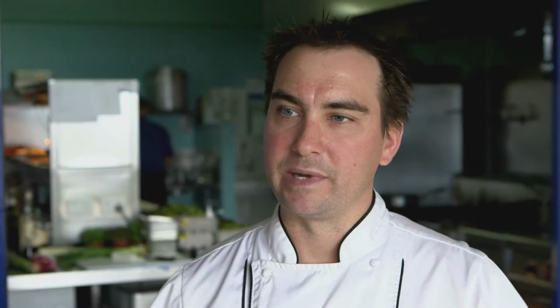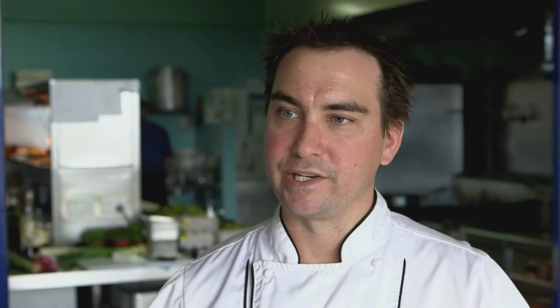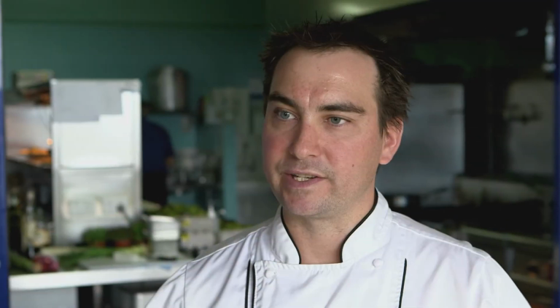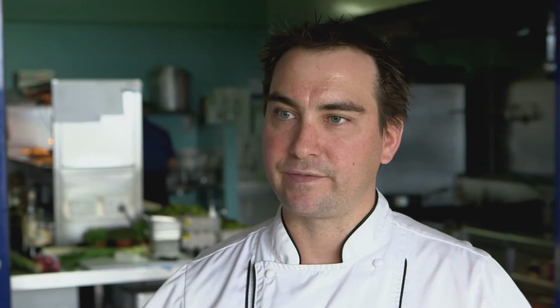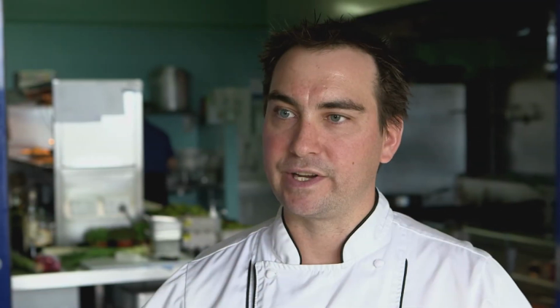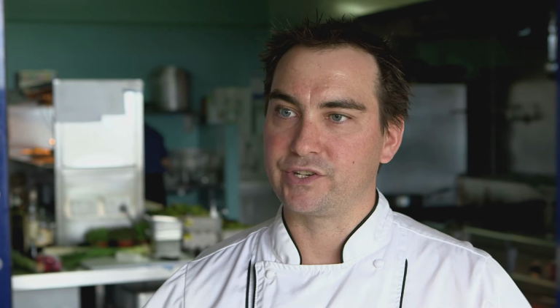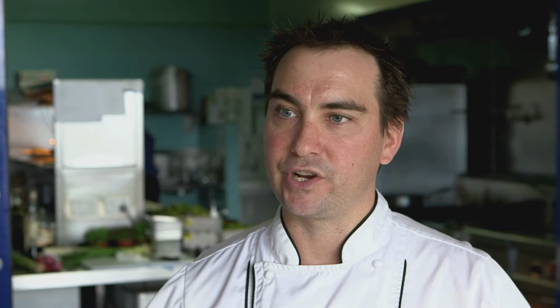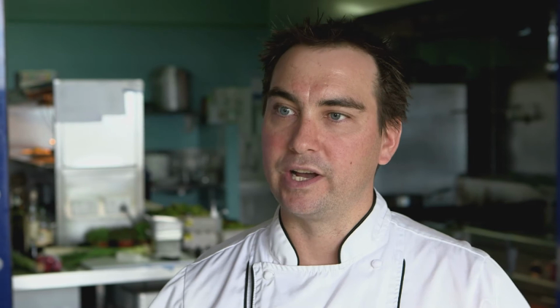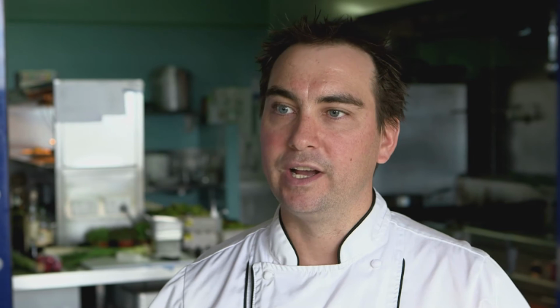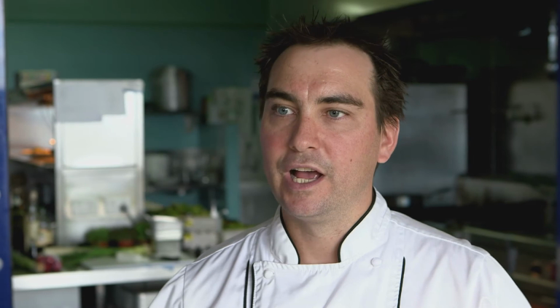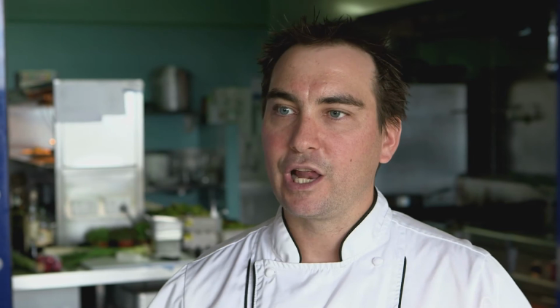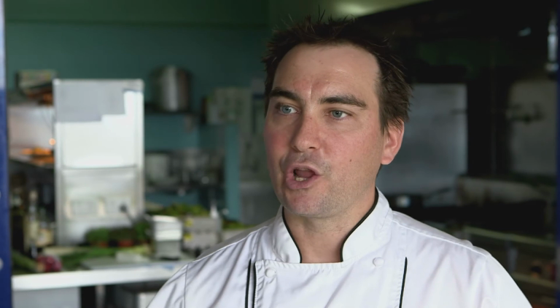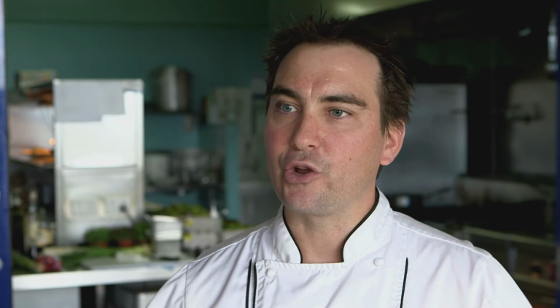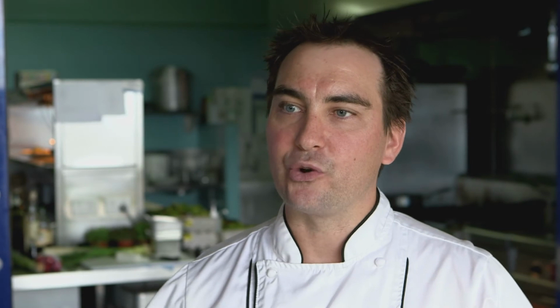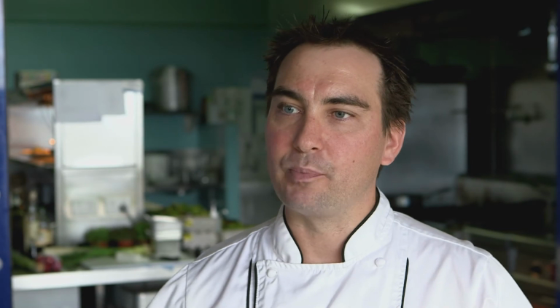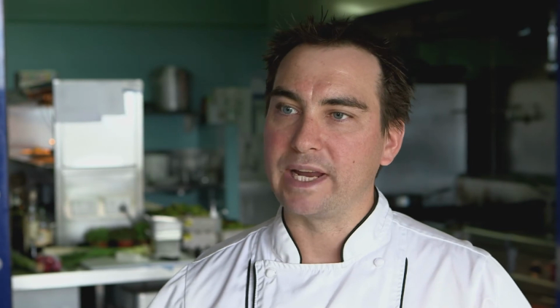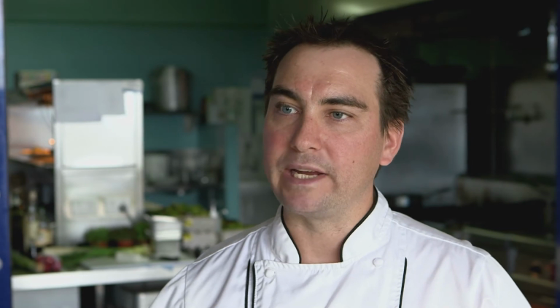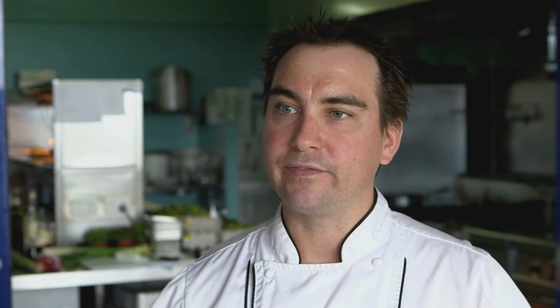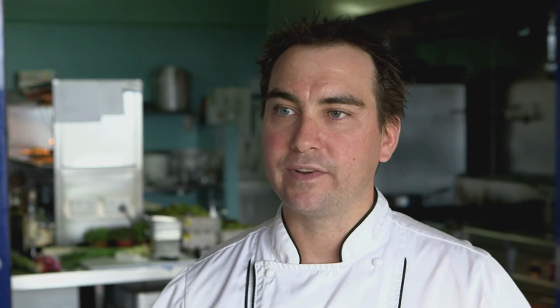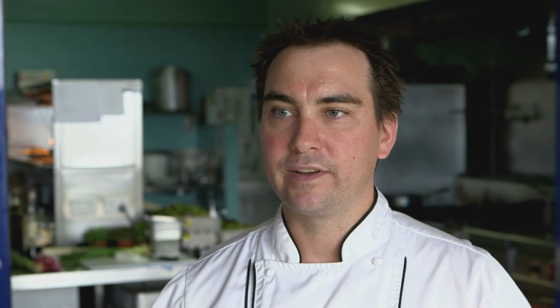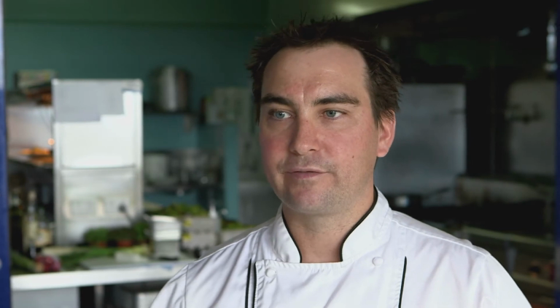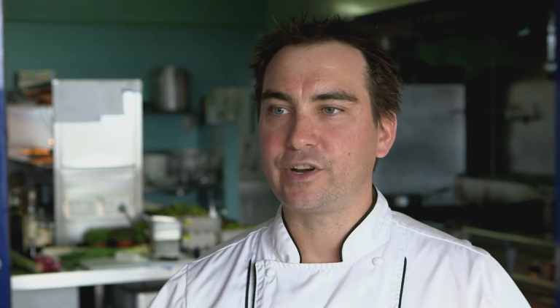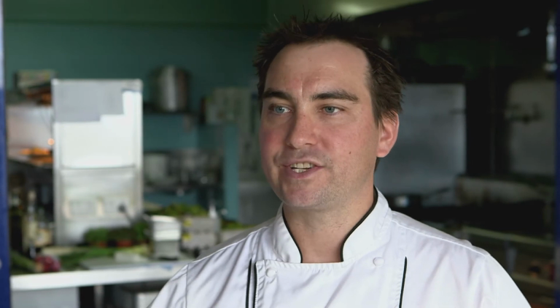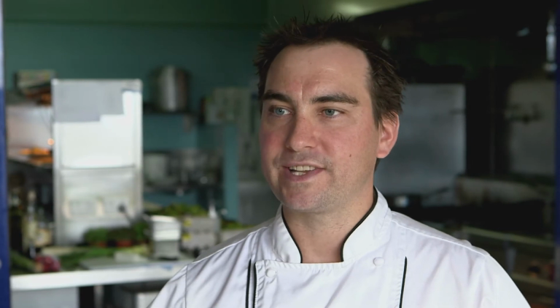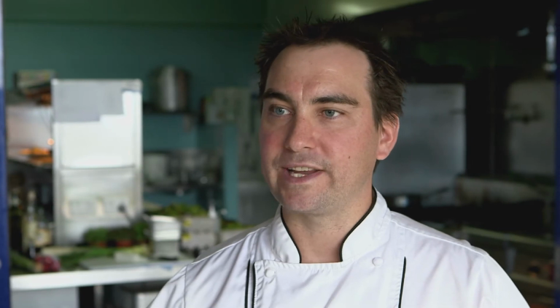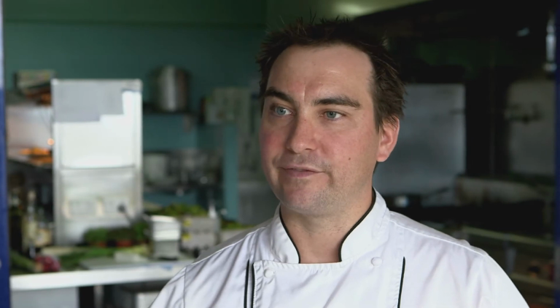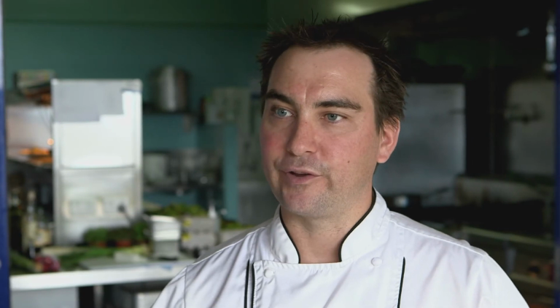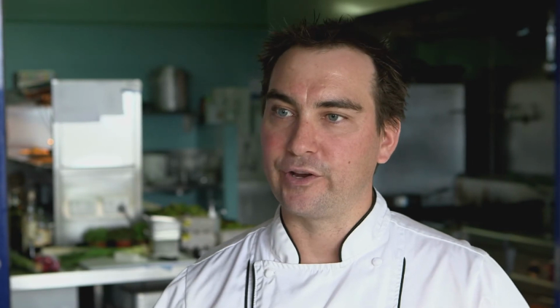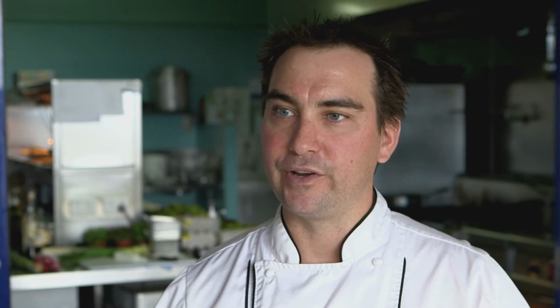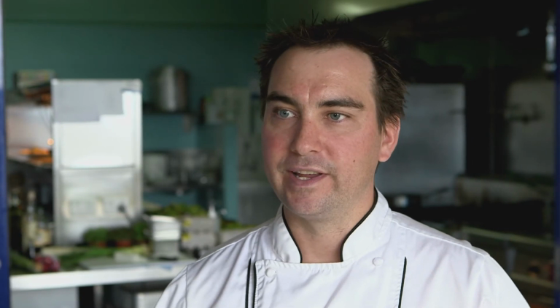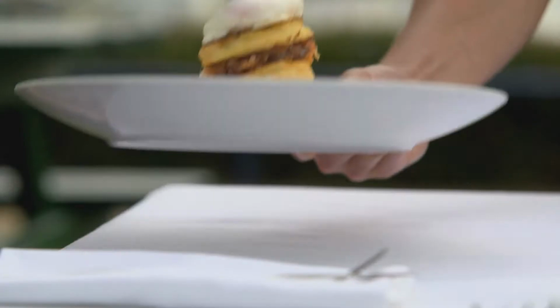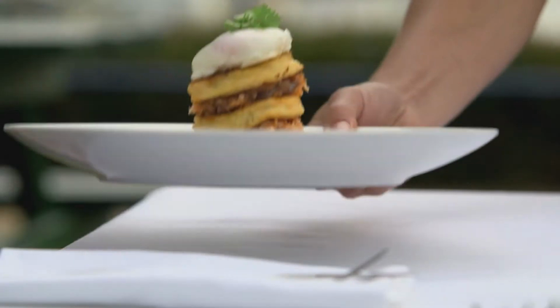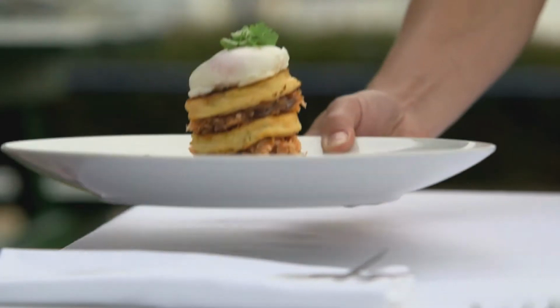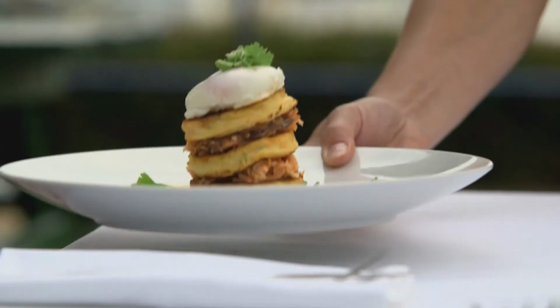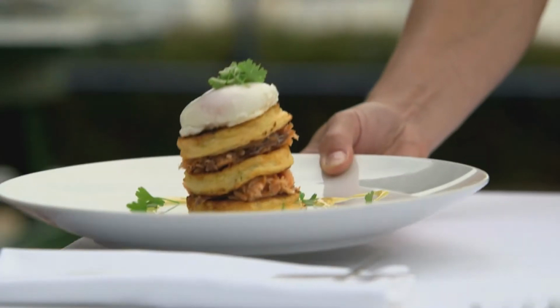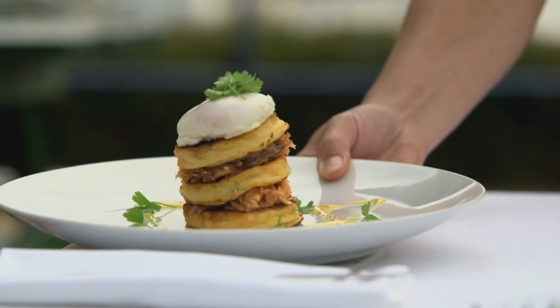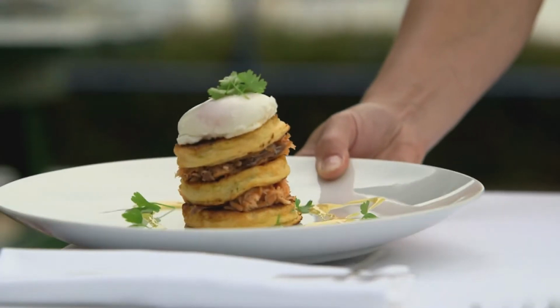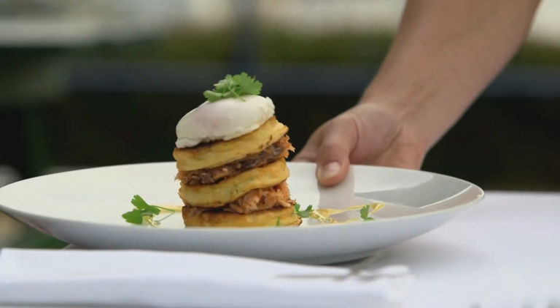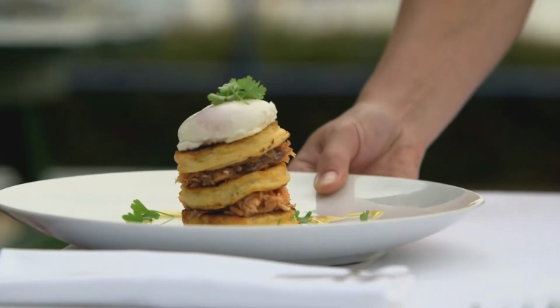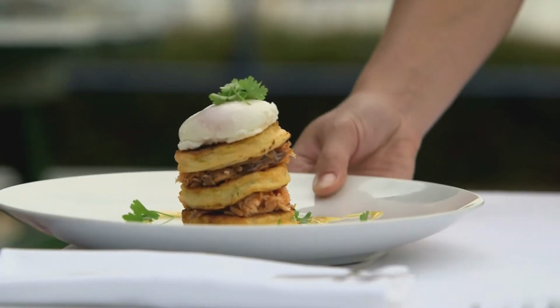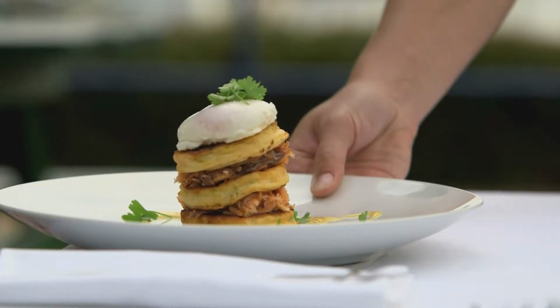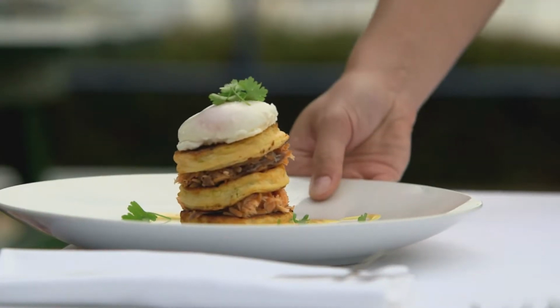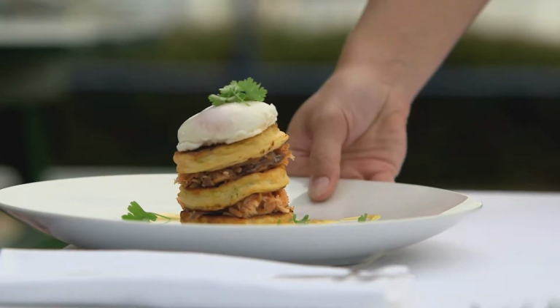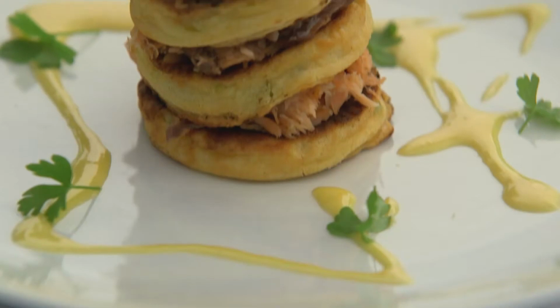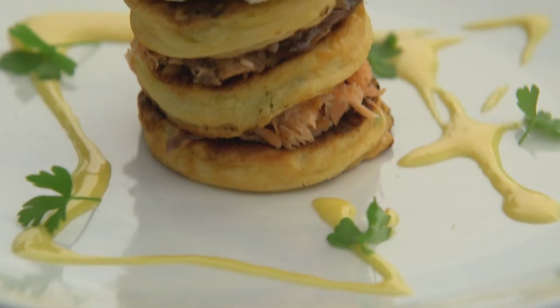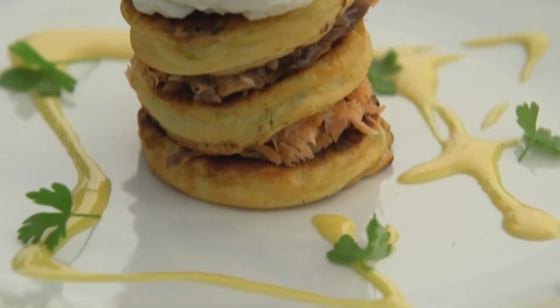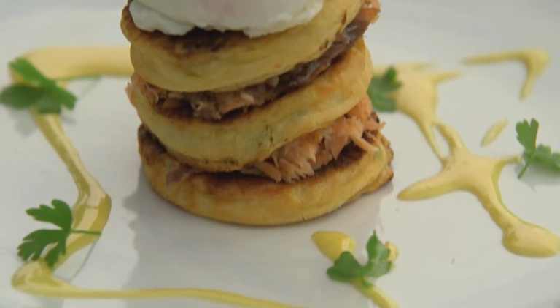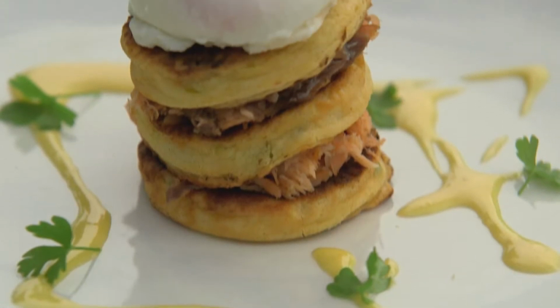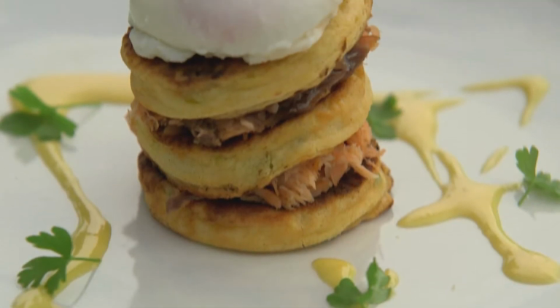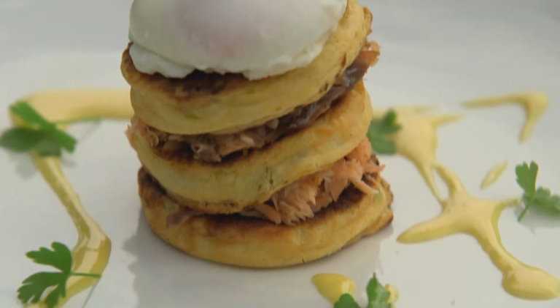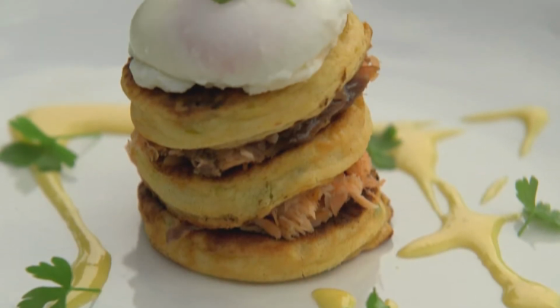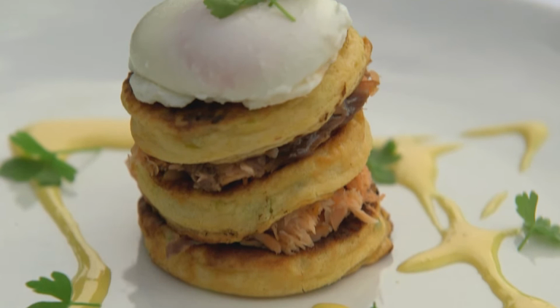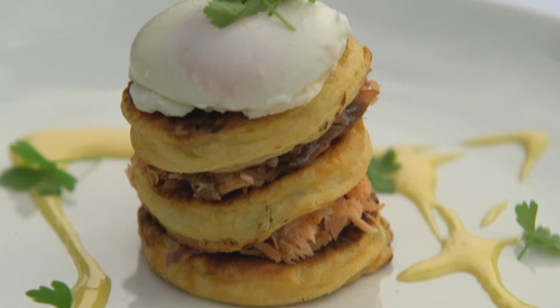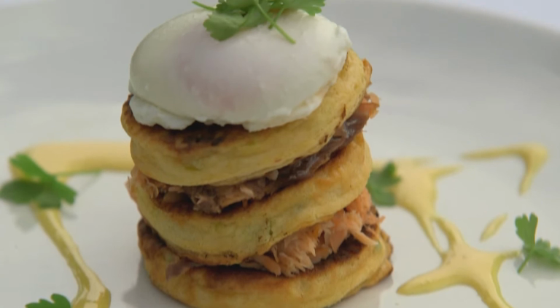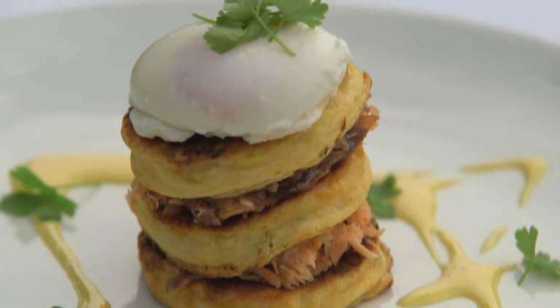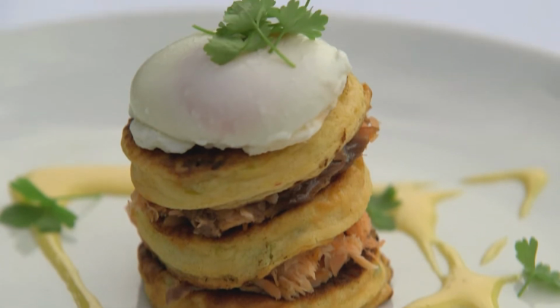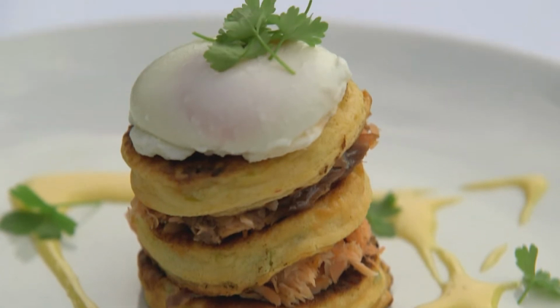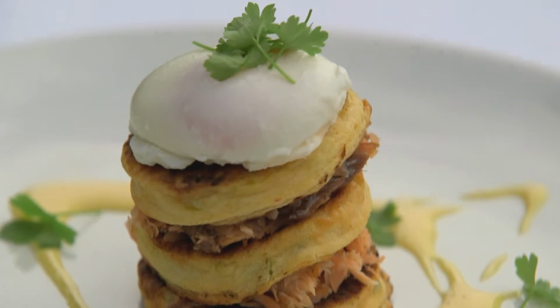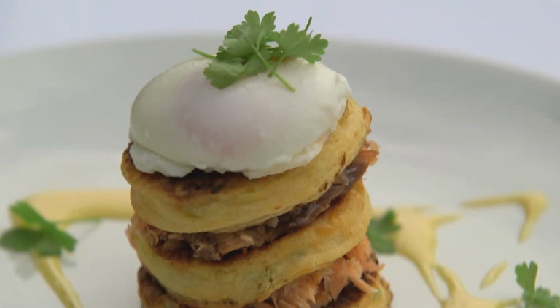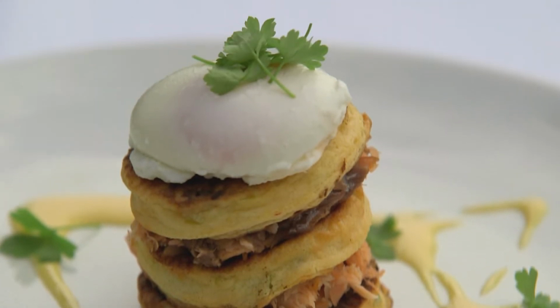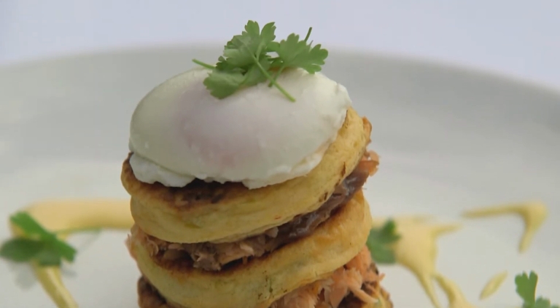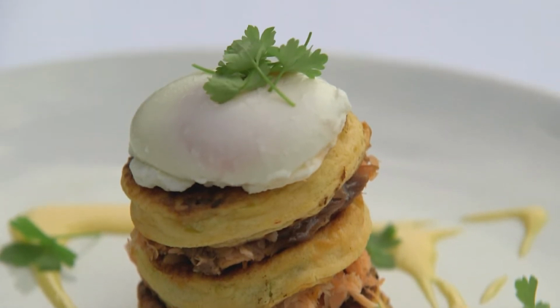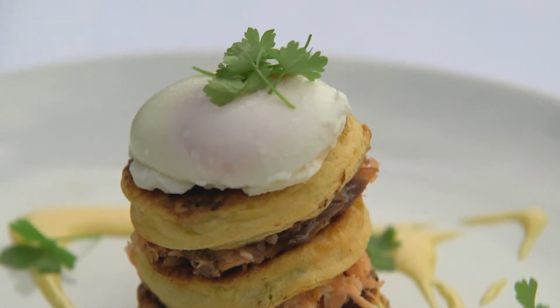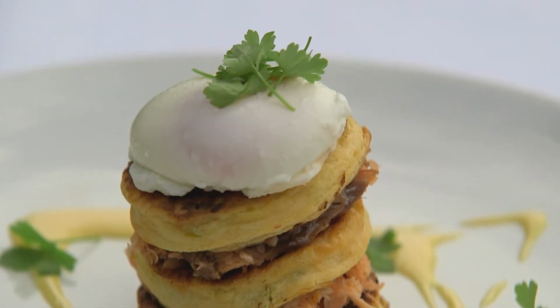Our menus feature local beef, fresh seafood and the best local produce there is, for the ultimate in paddock to plate dining.